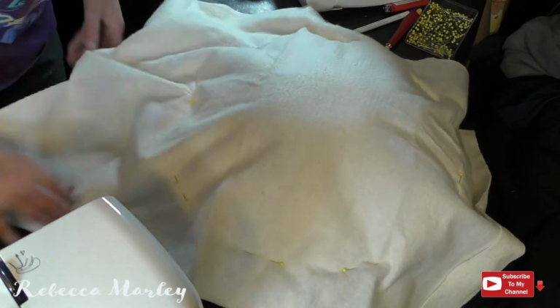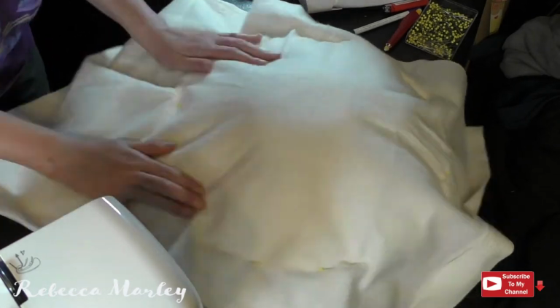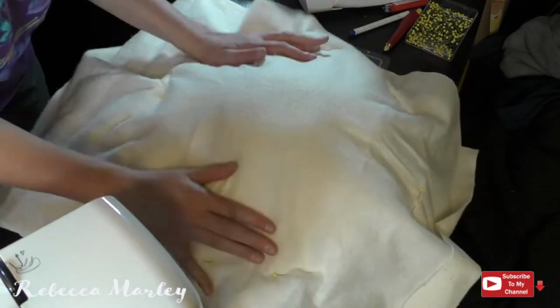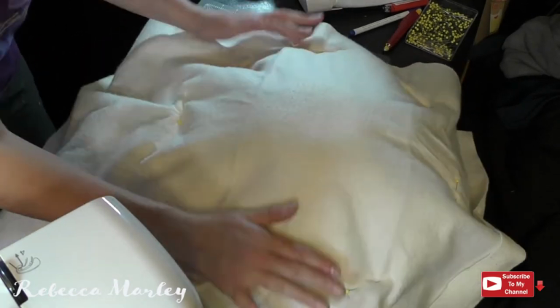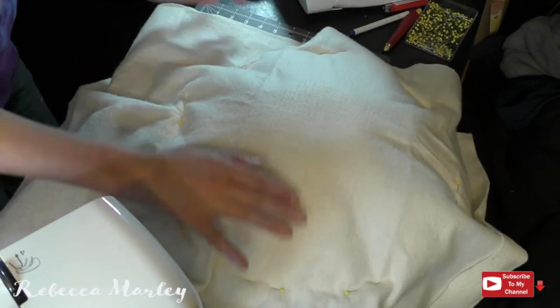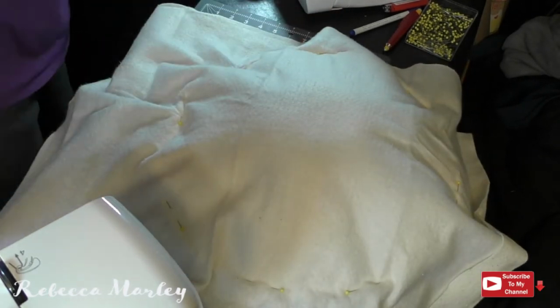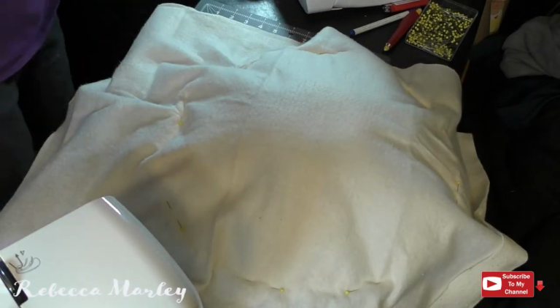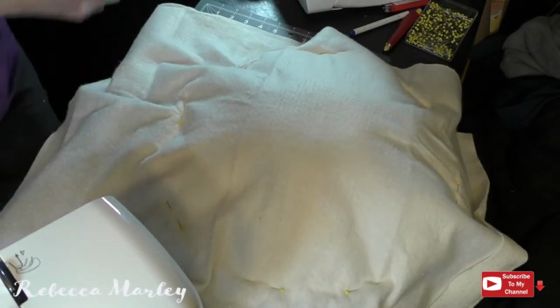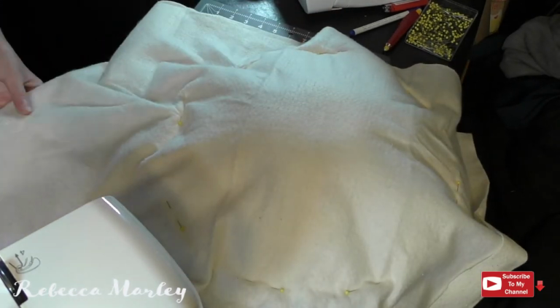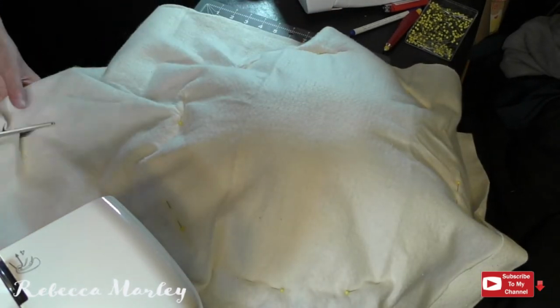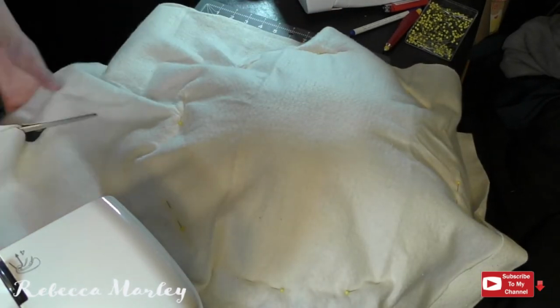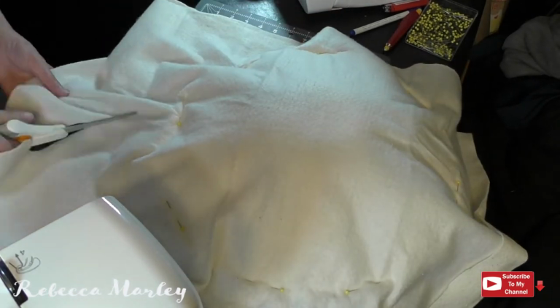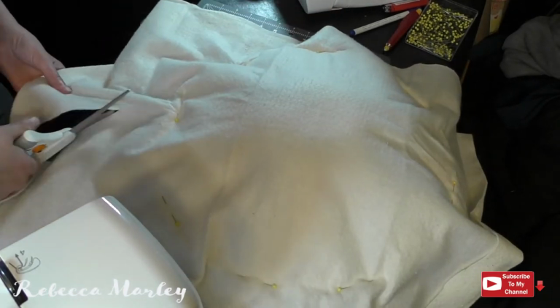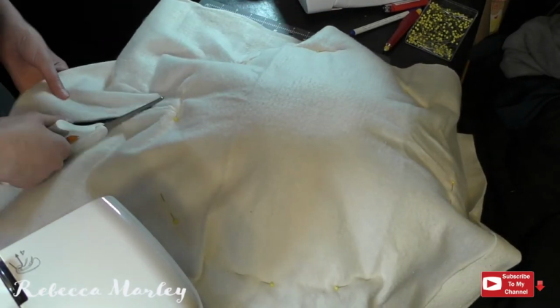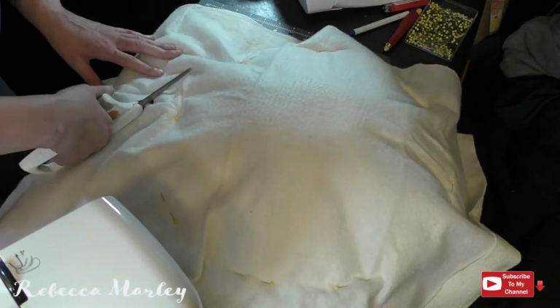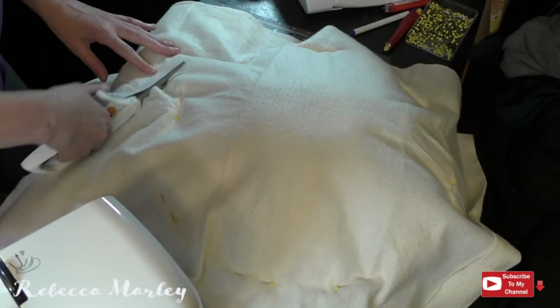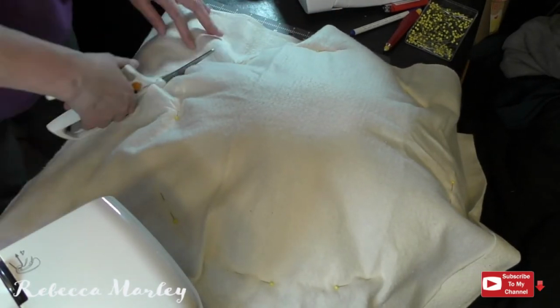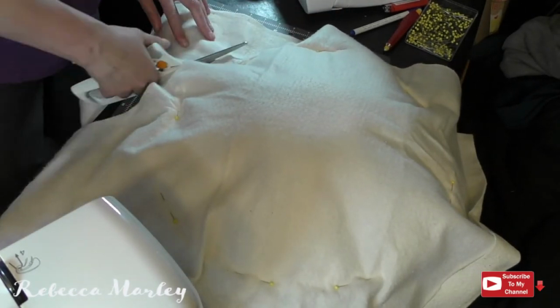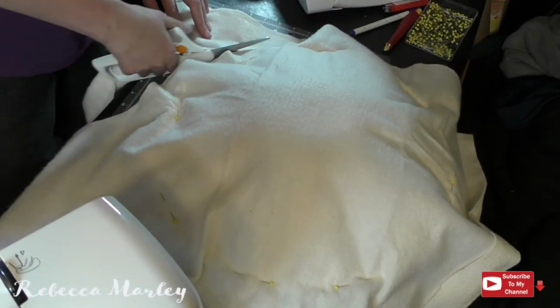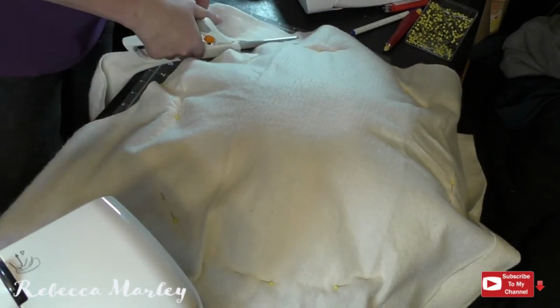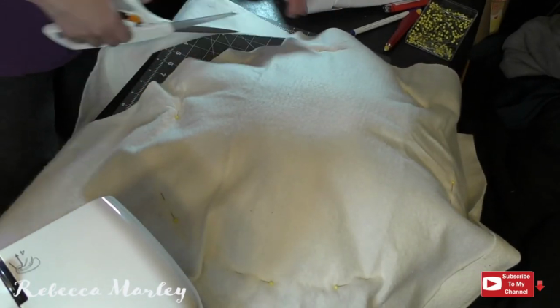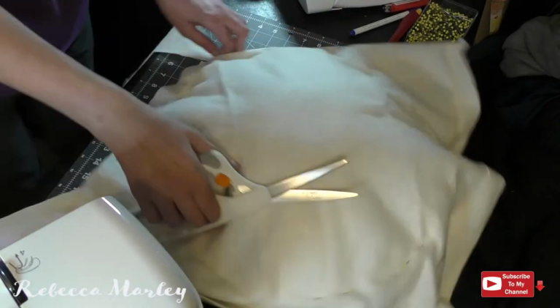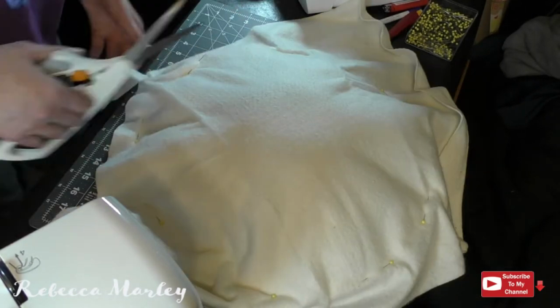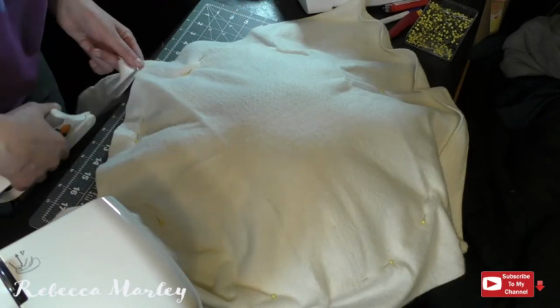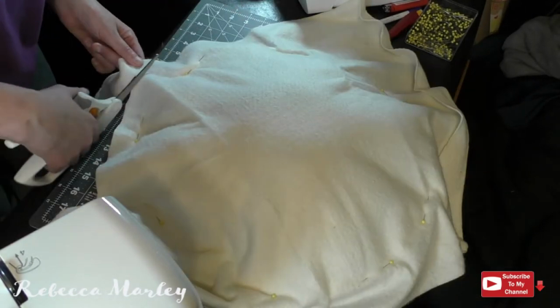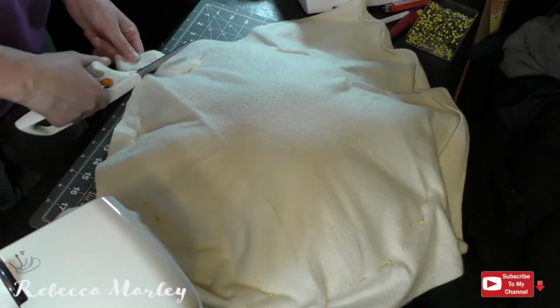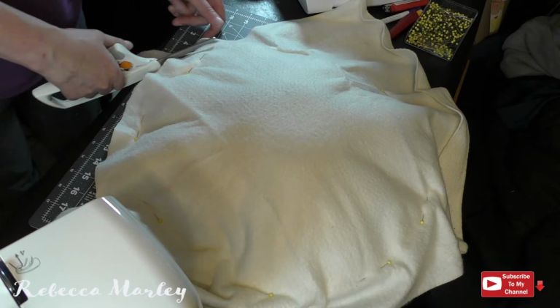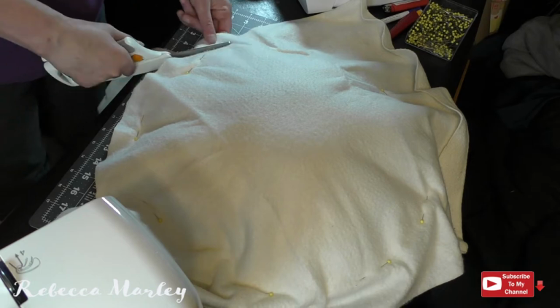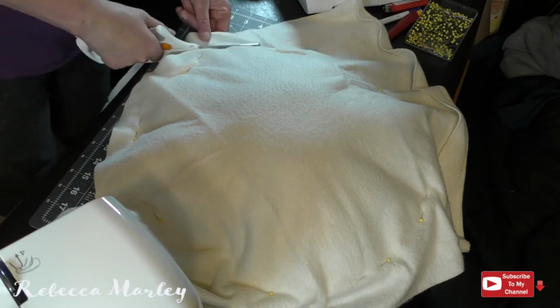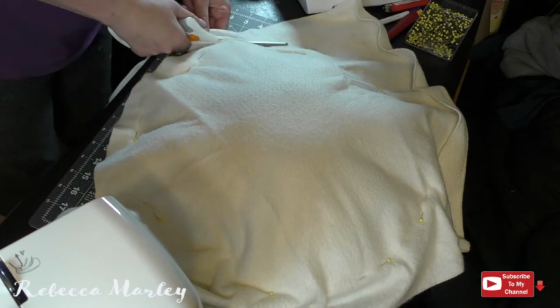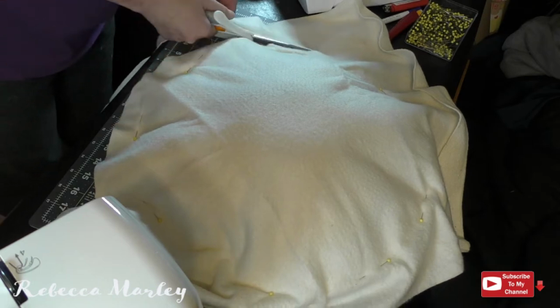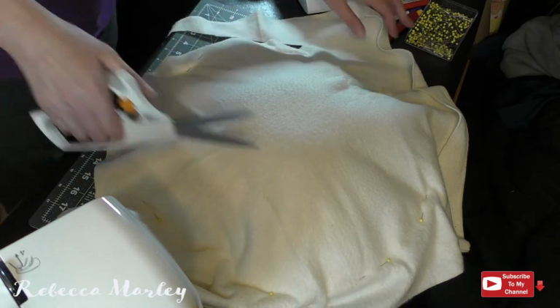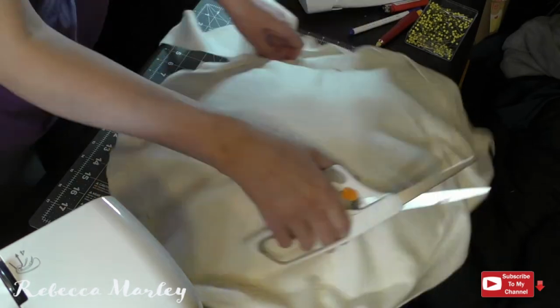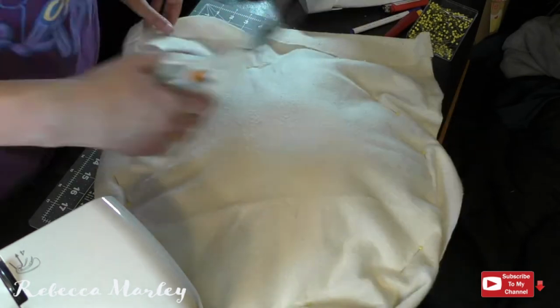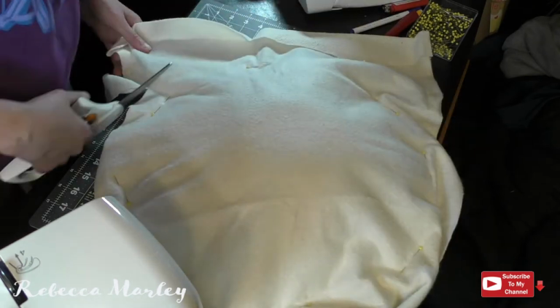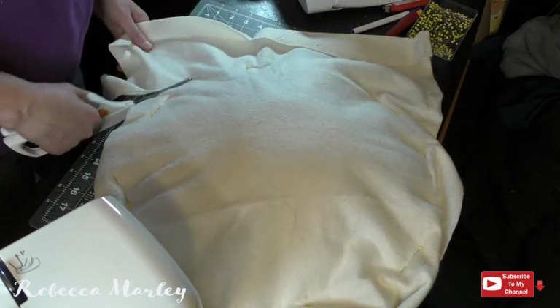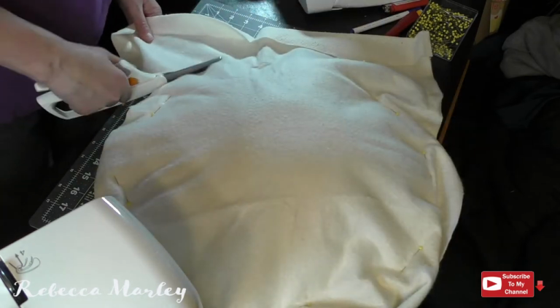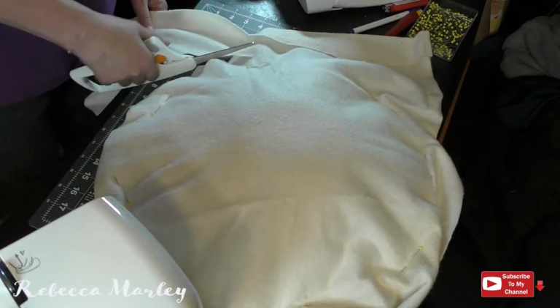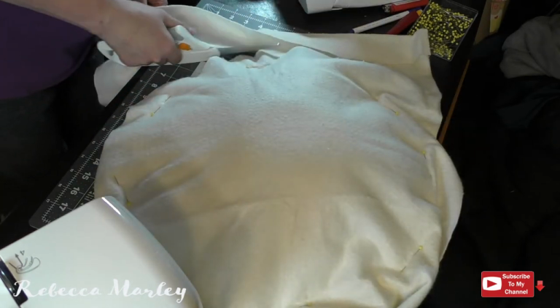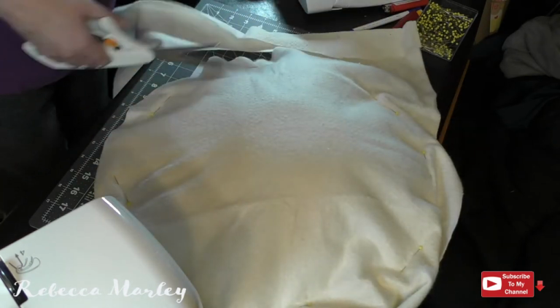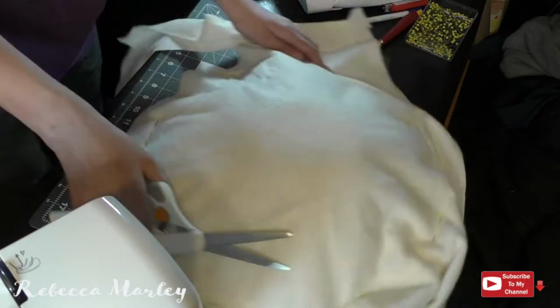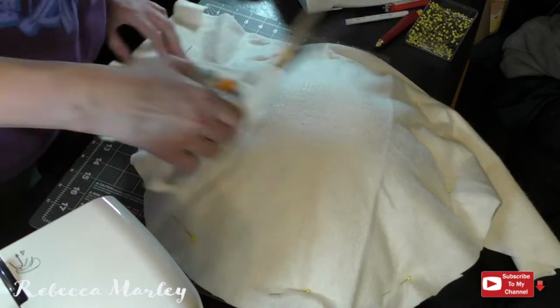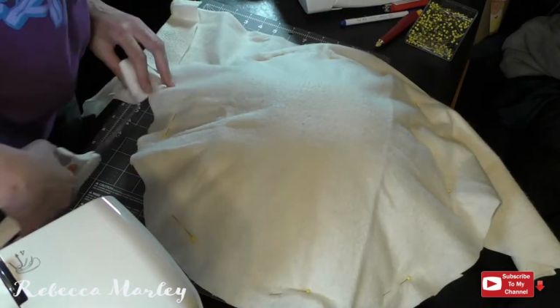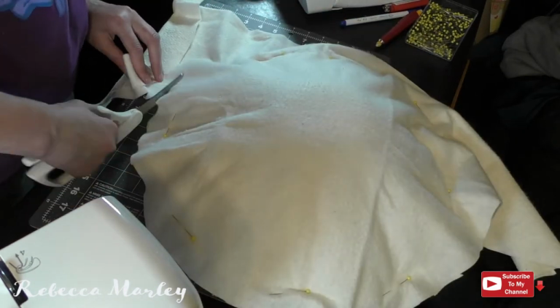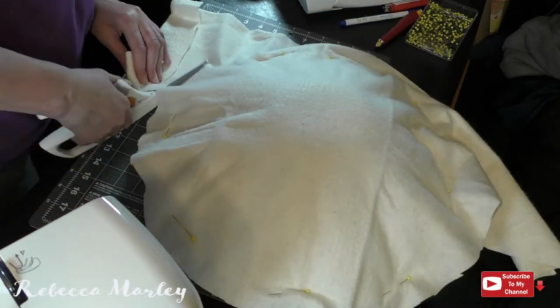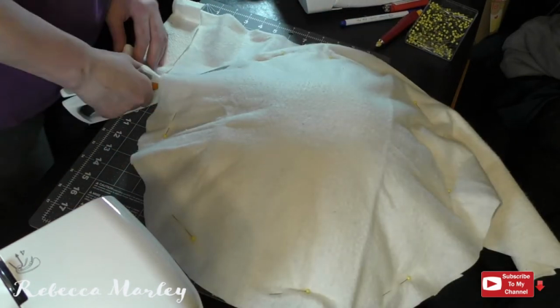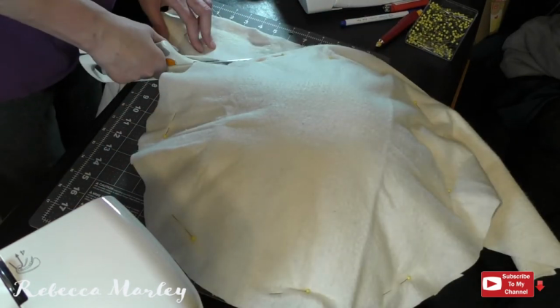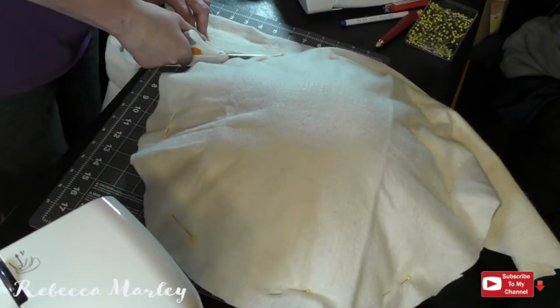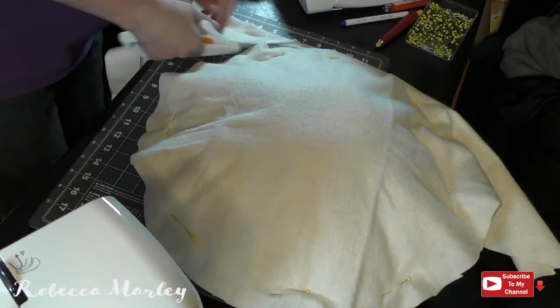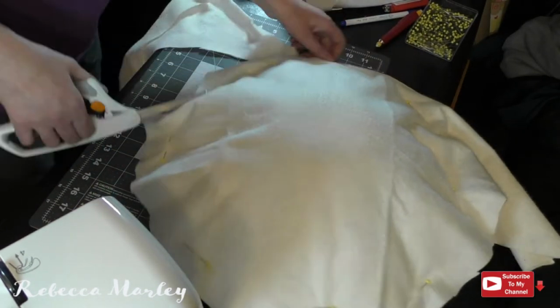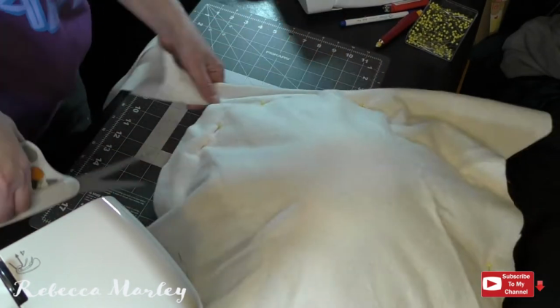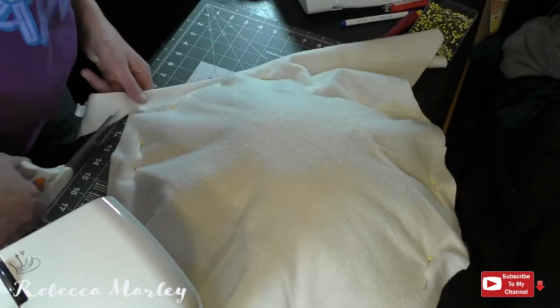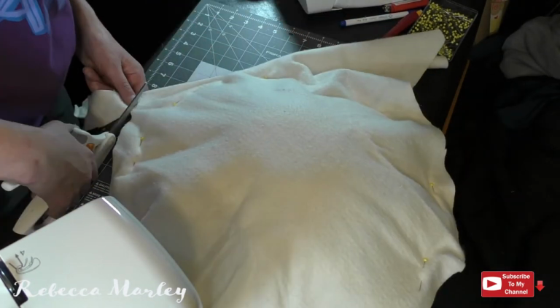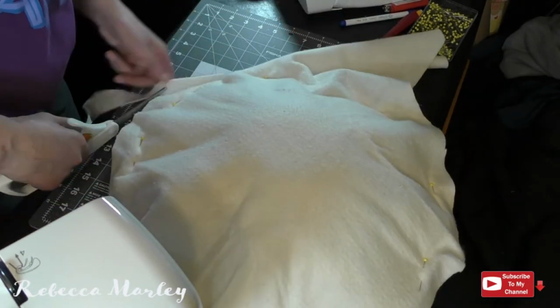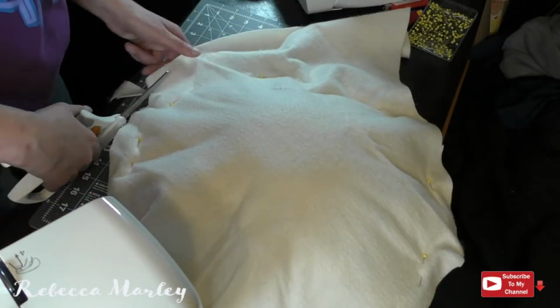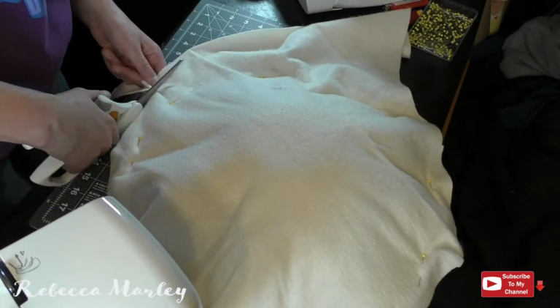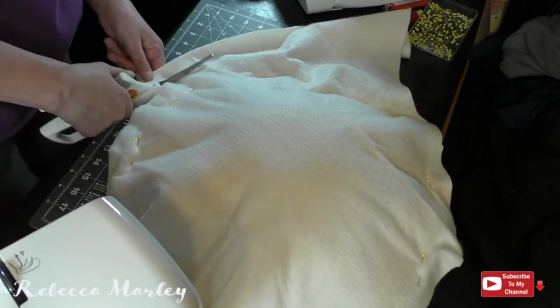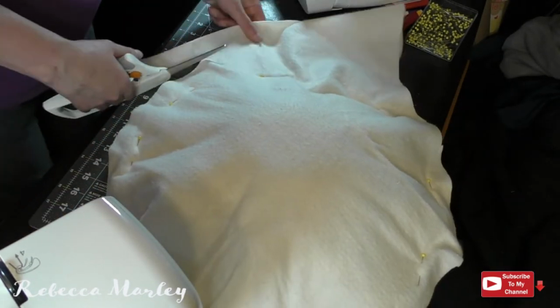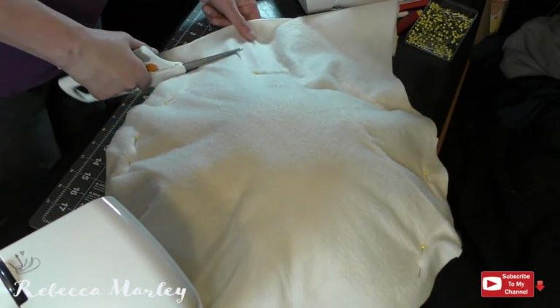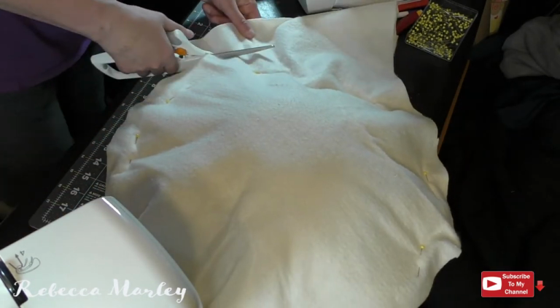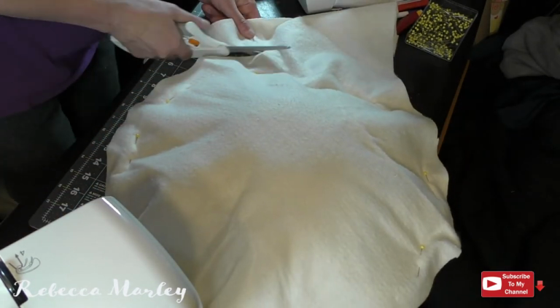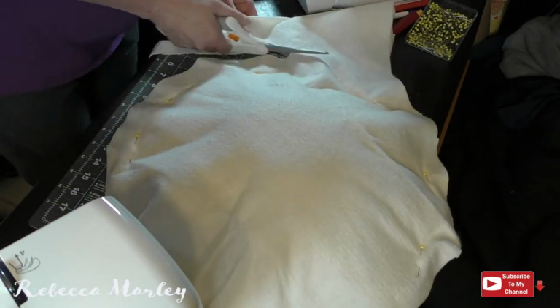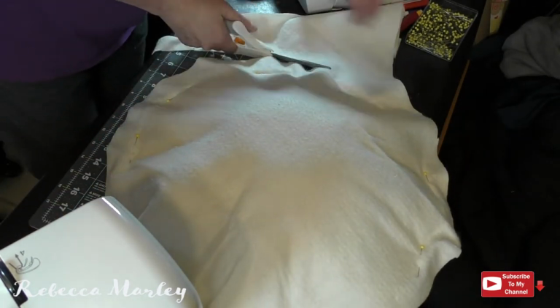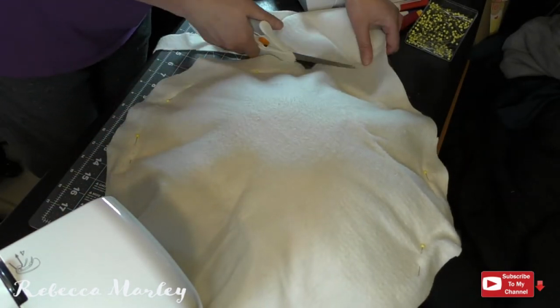With all the edges pinned down, I go ahead and trim off the excess and then I will hand stitch this onto the hat.